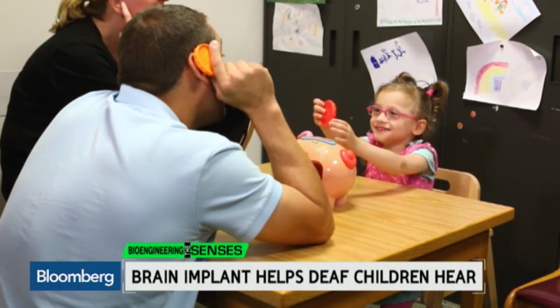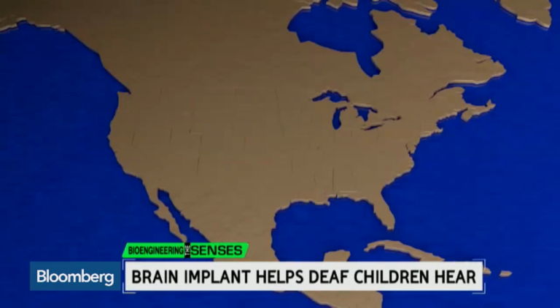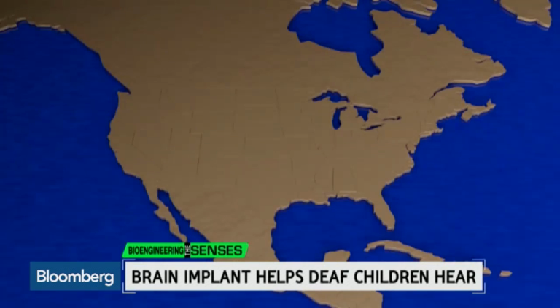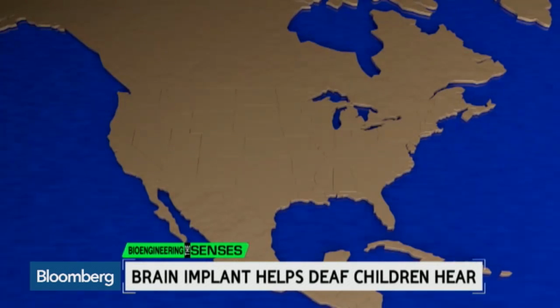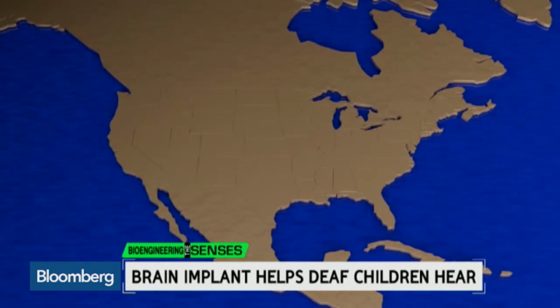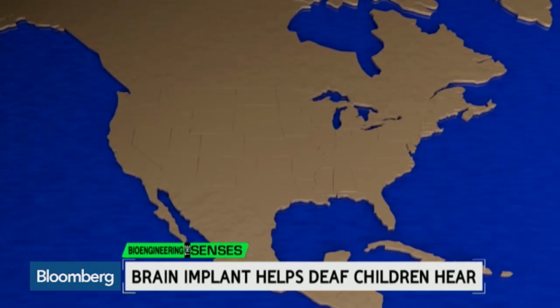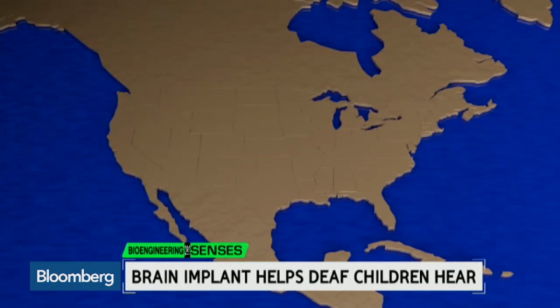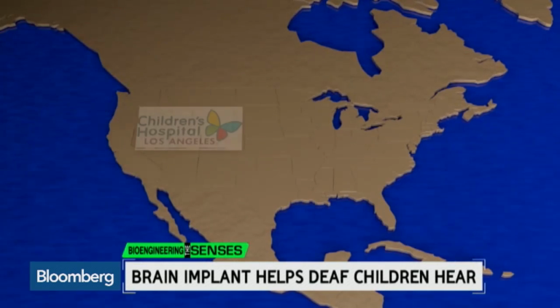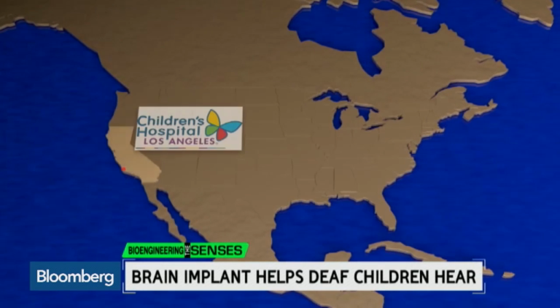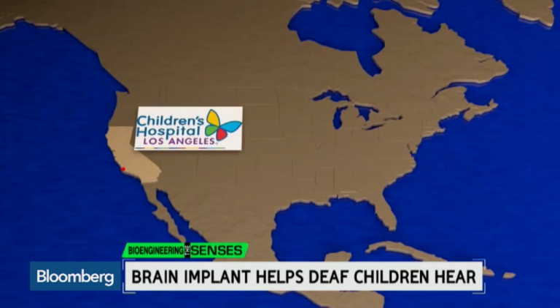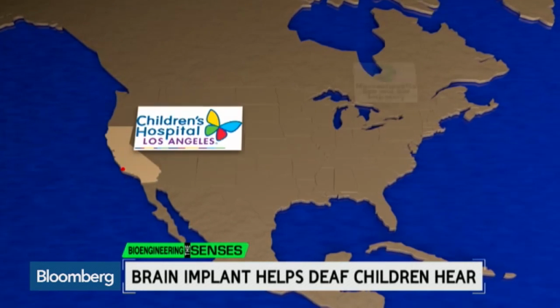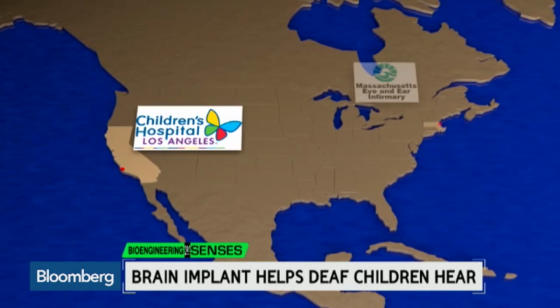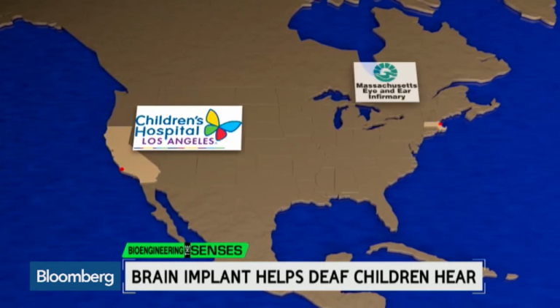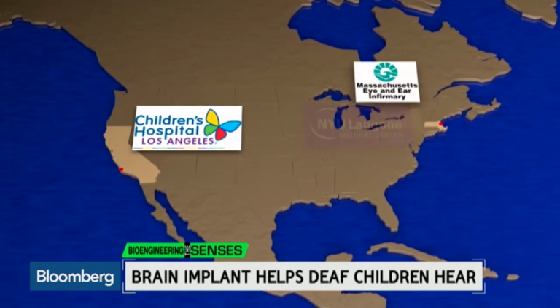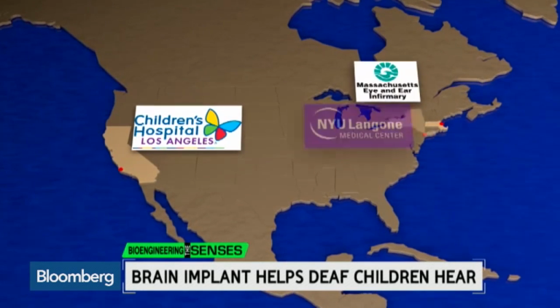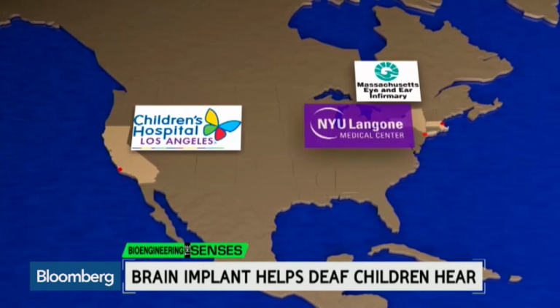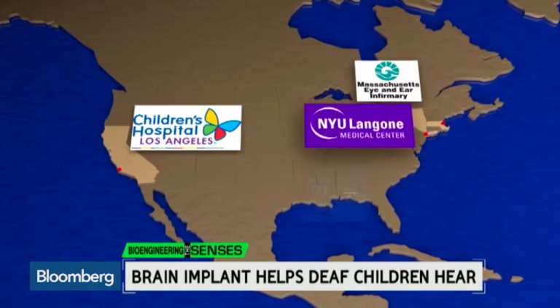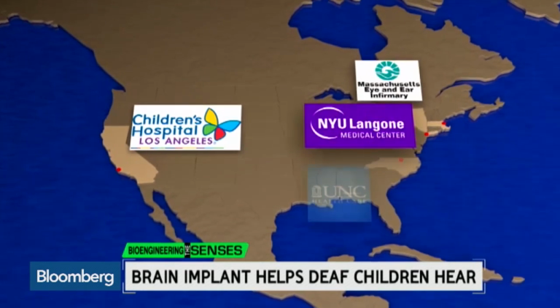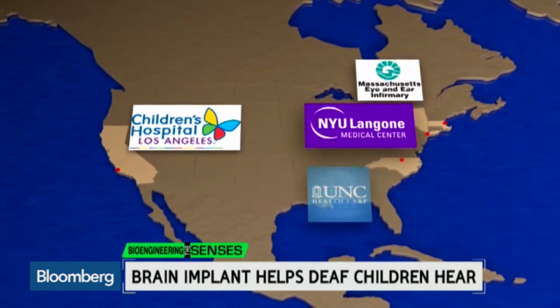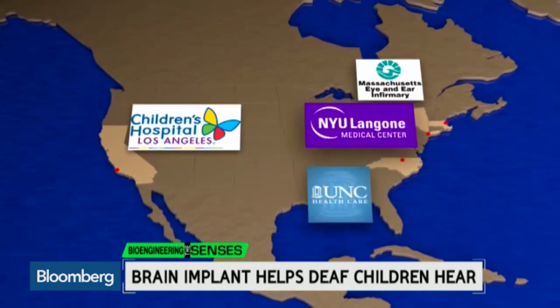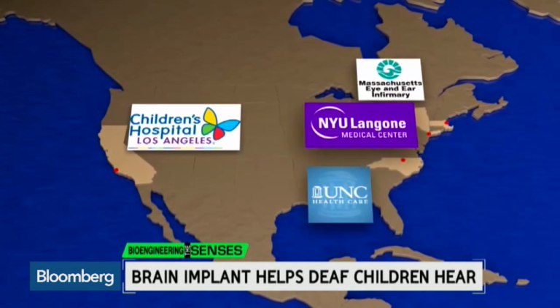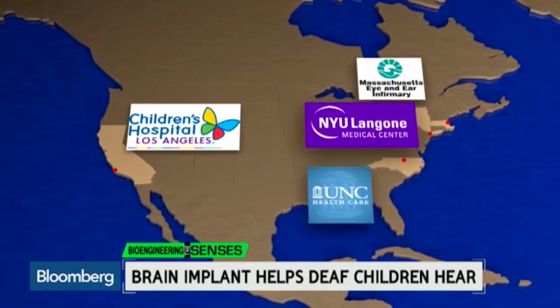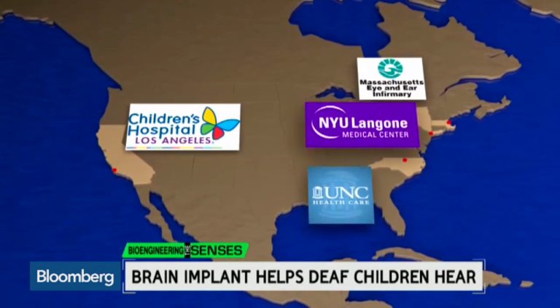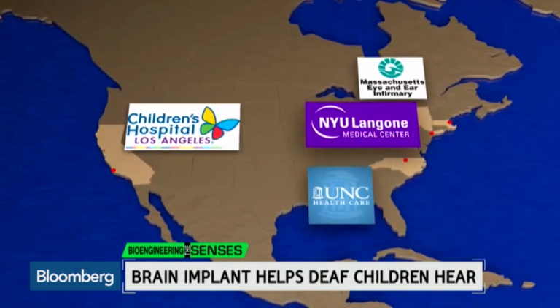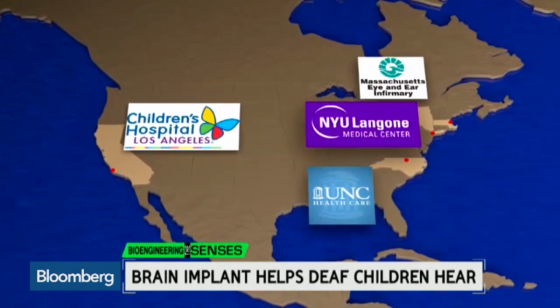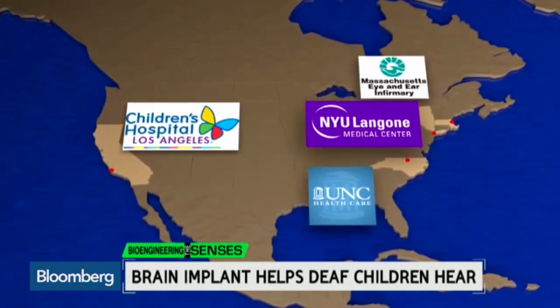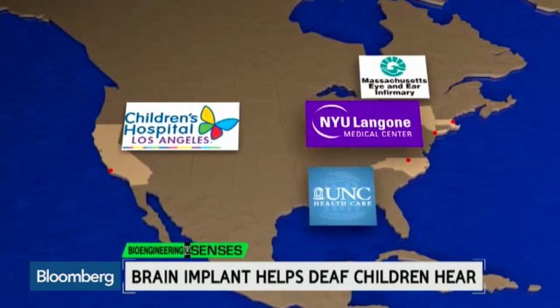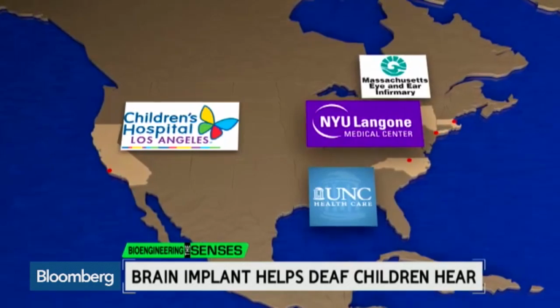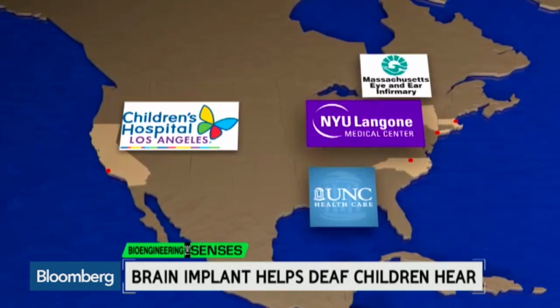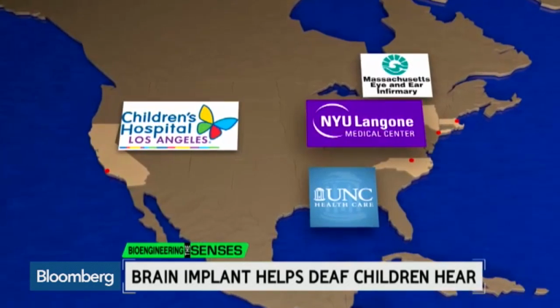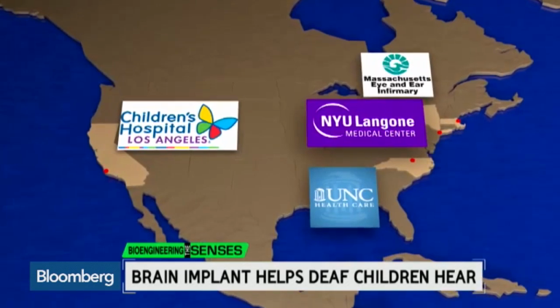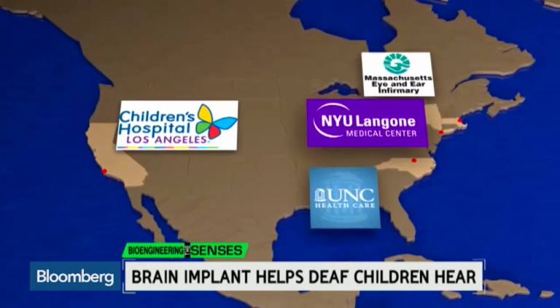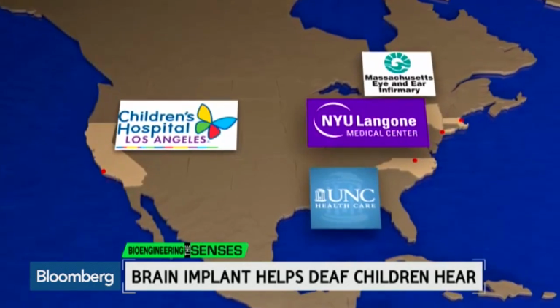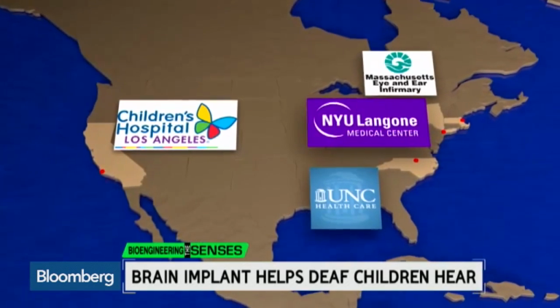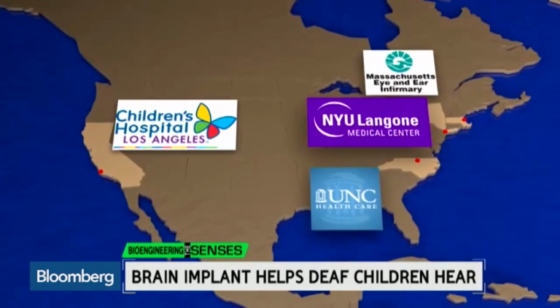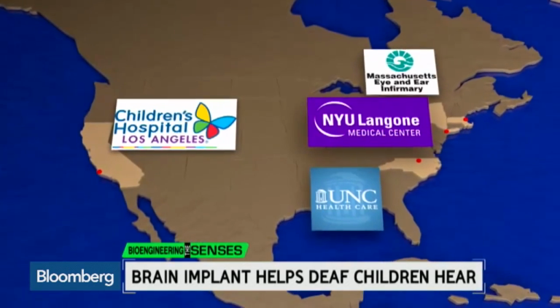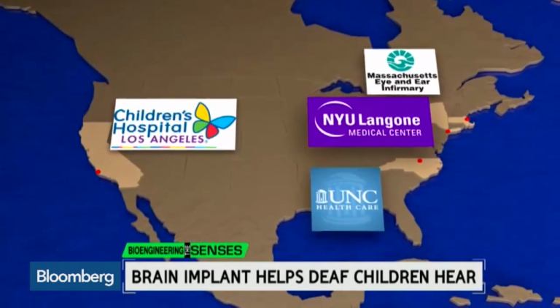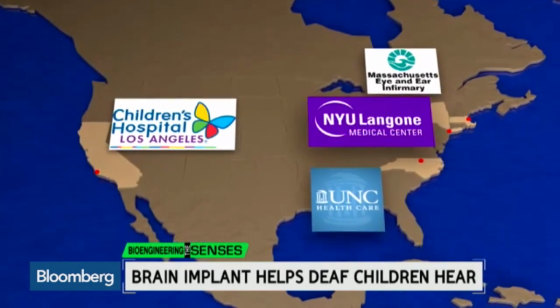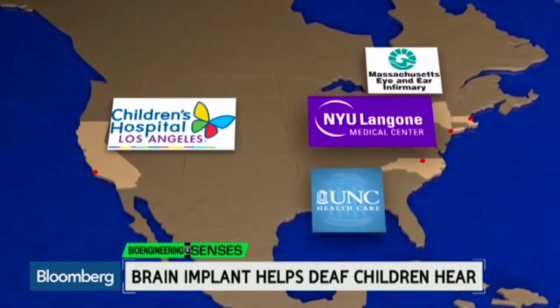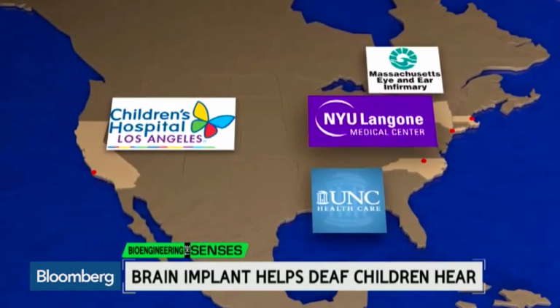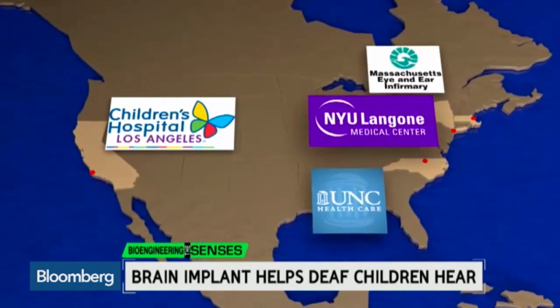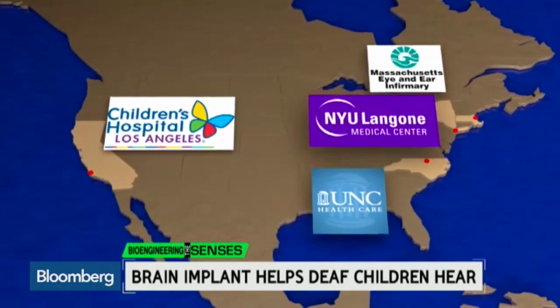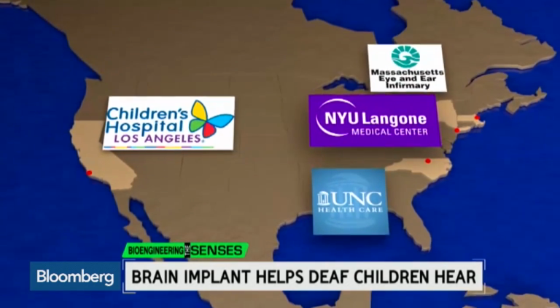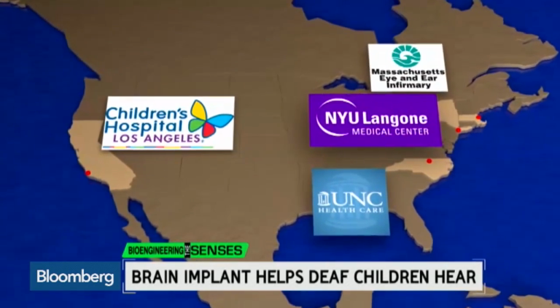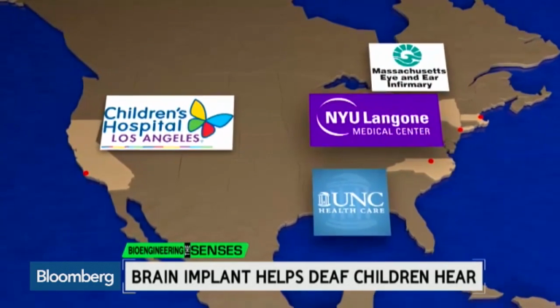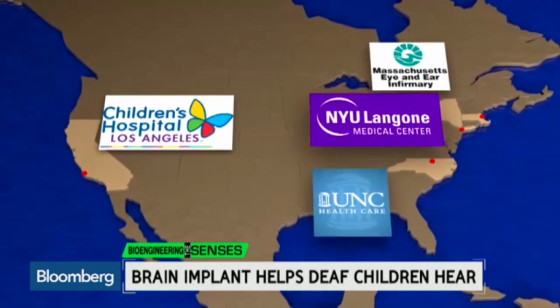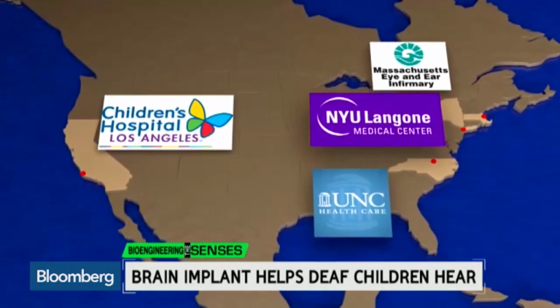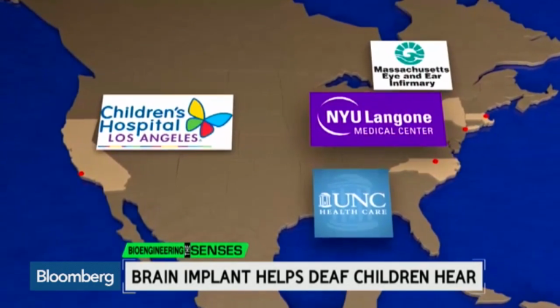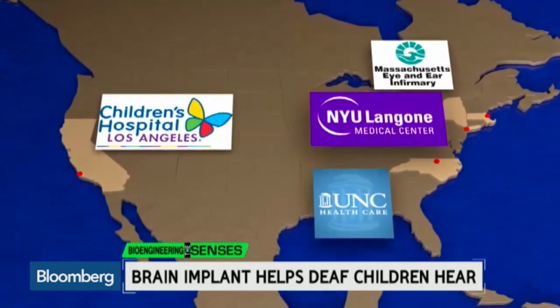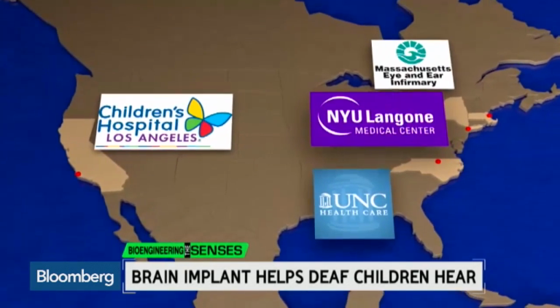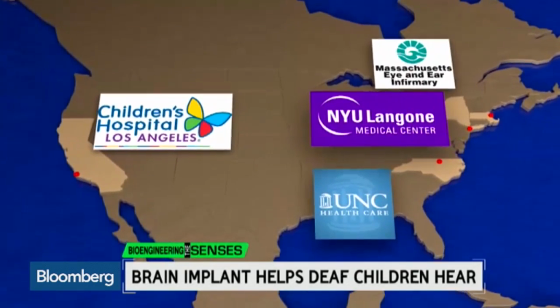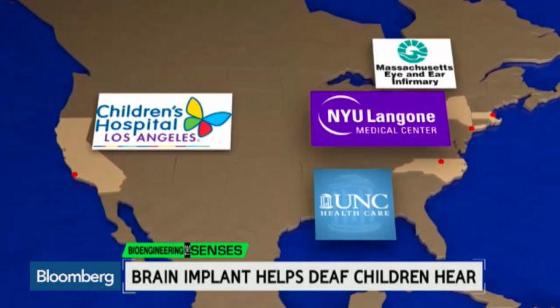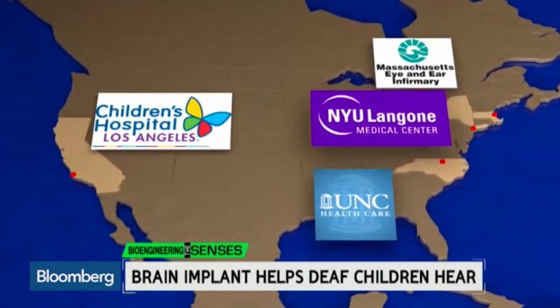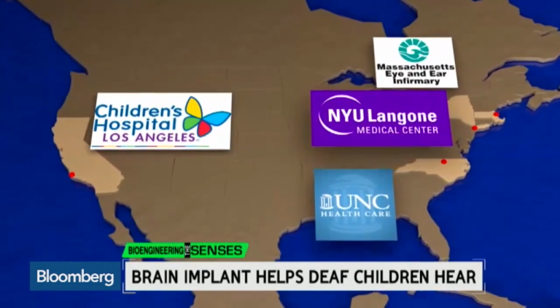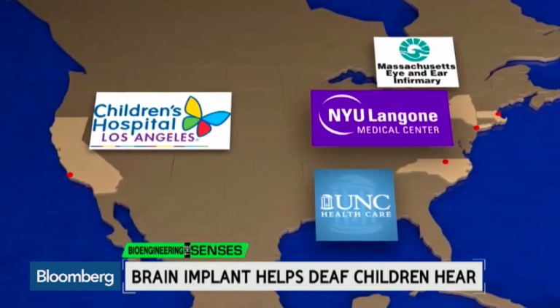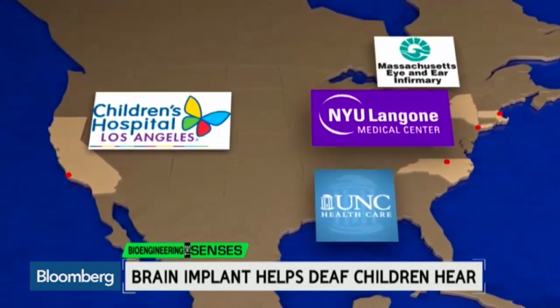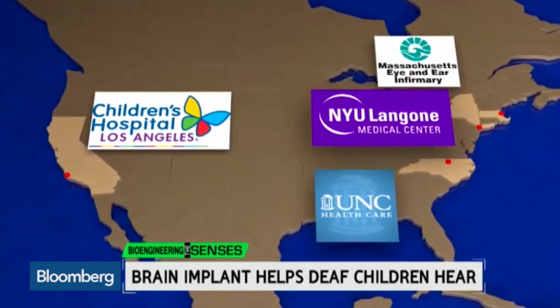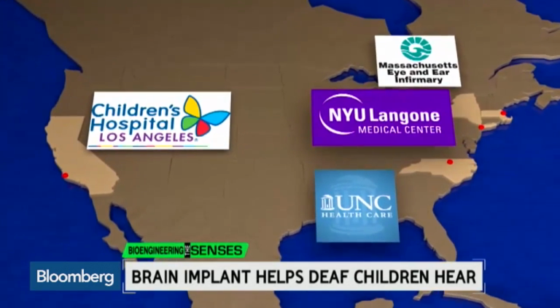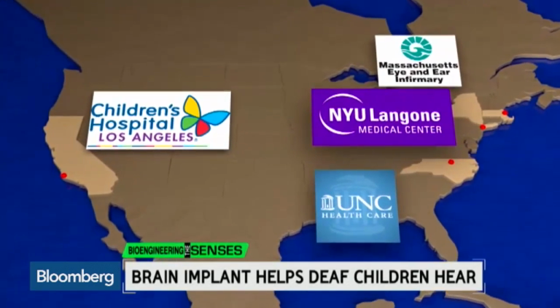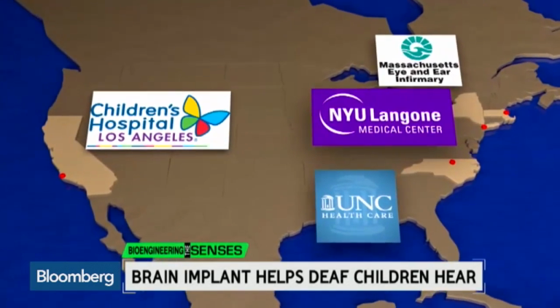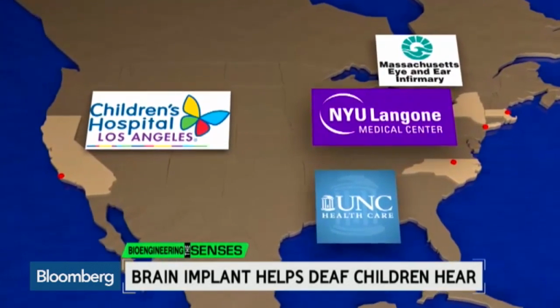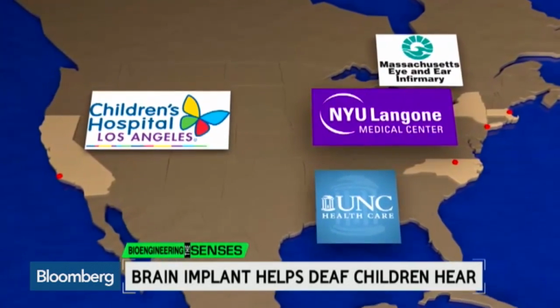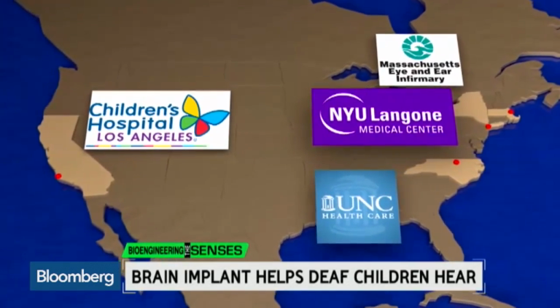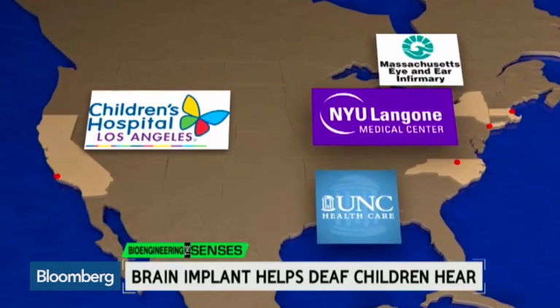Four hospitals in the U.S. have FDA approval to perform auditory brainstem implants on children under the age of 12.